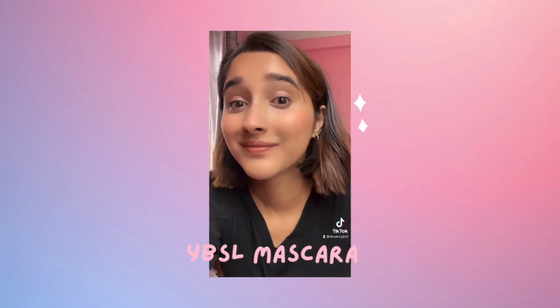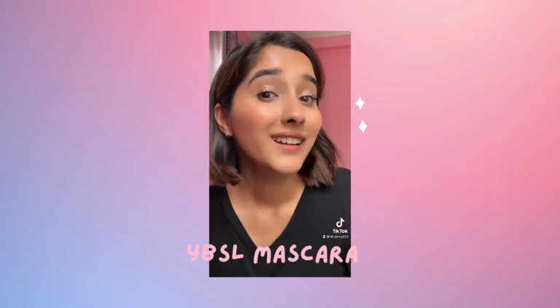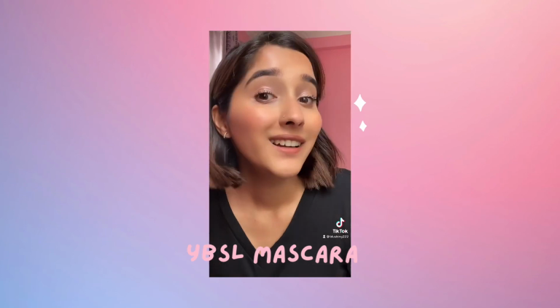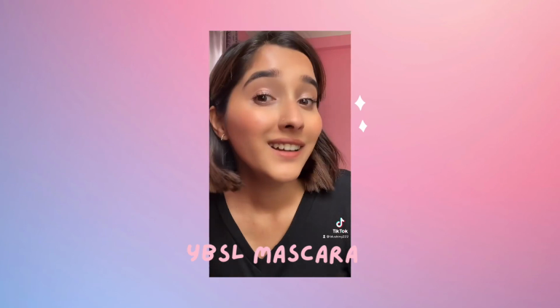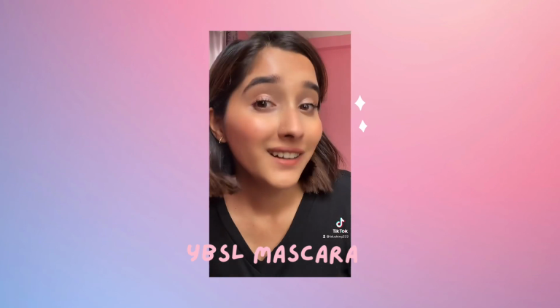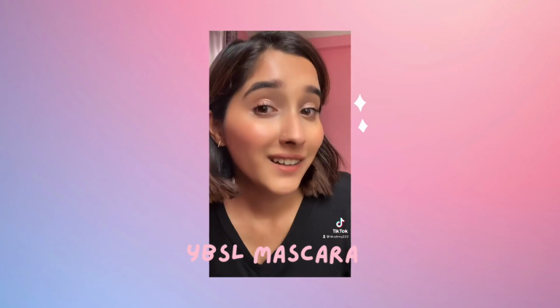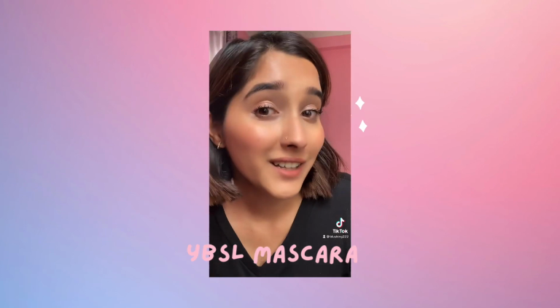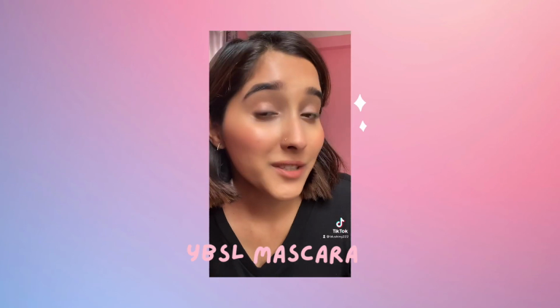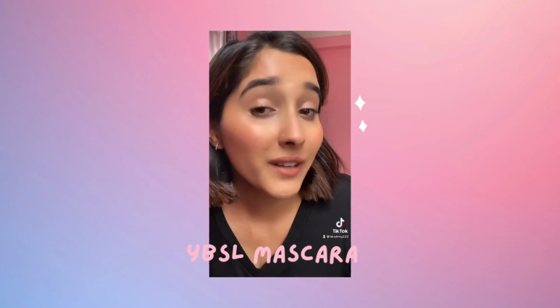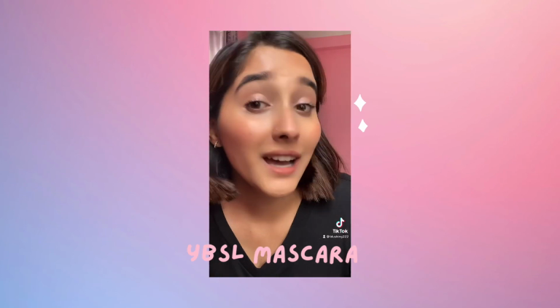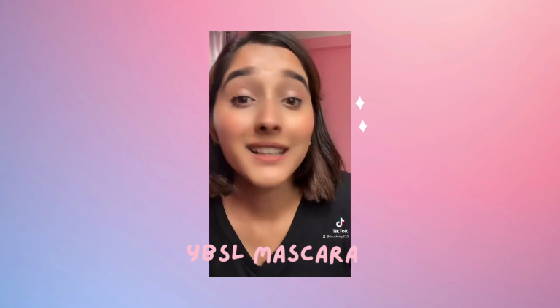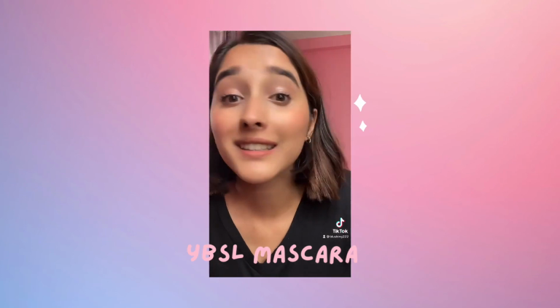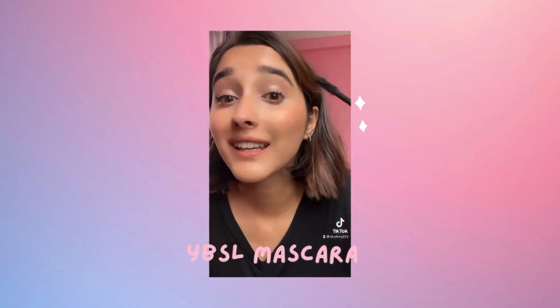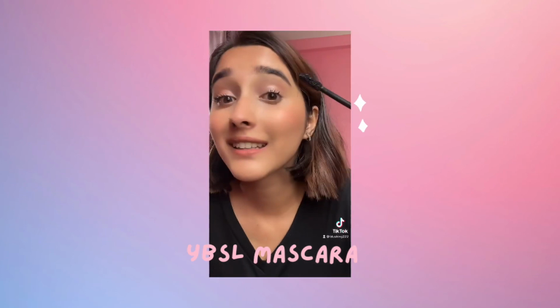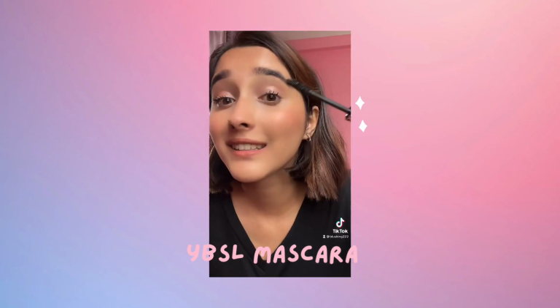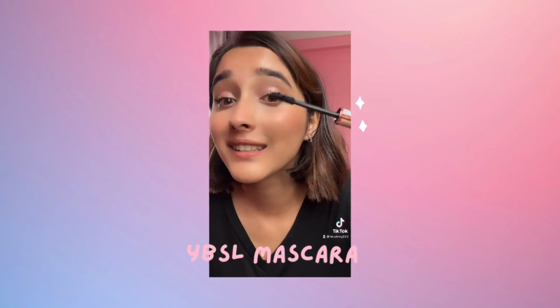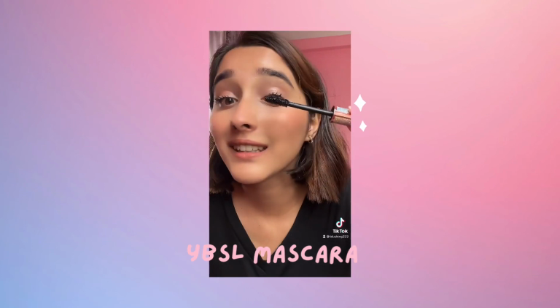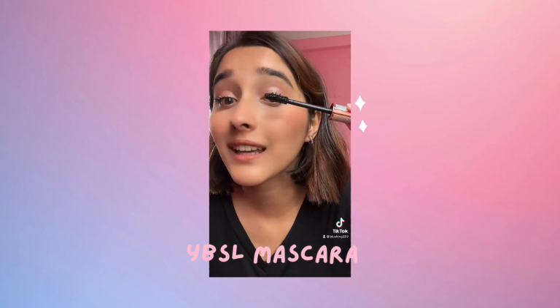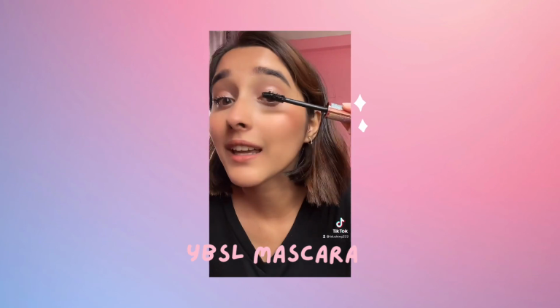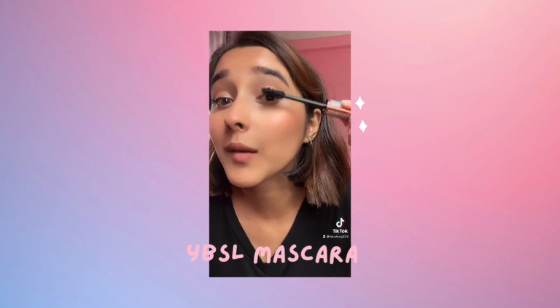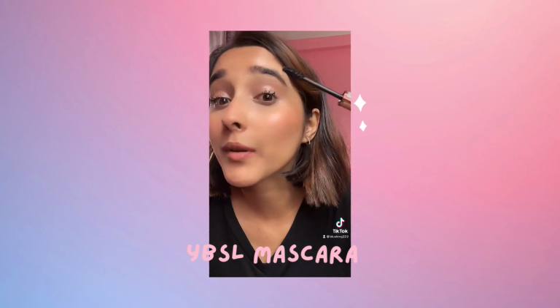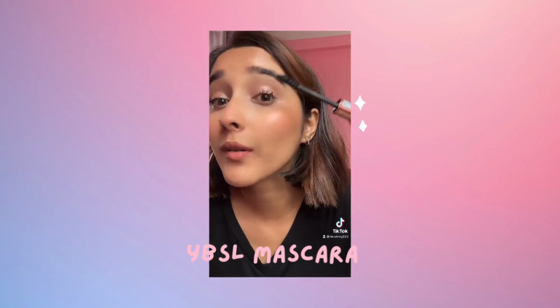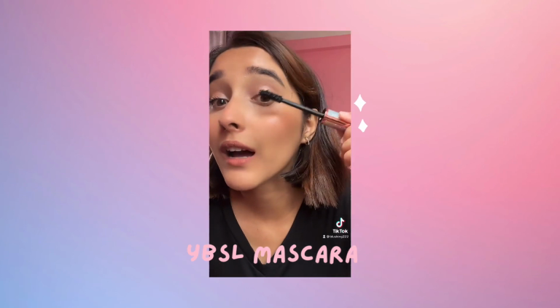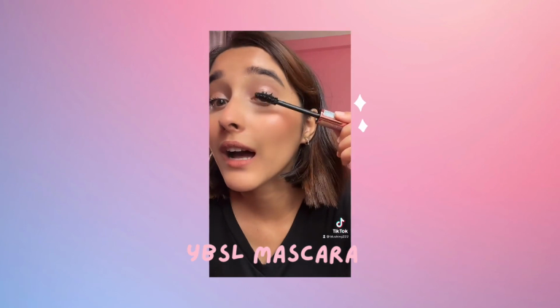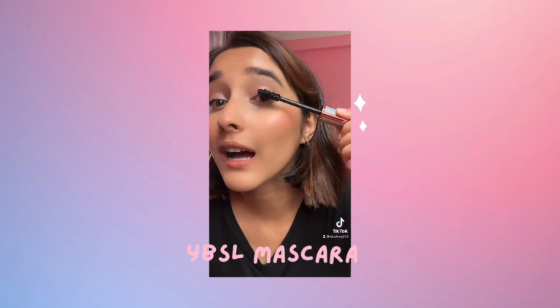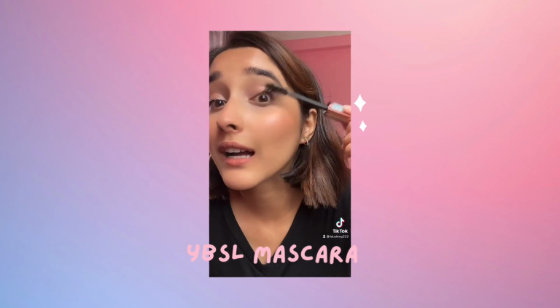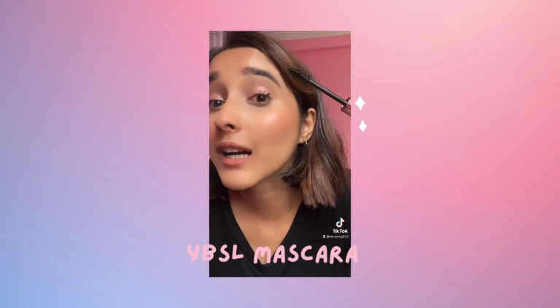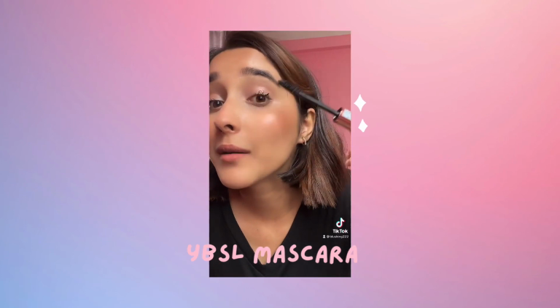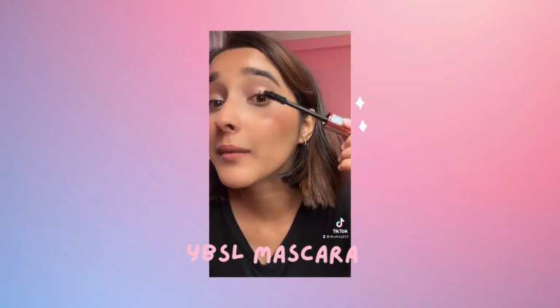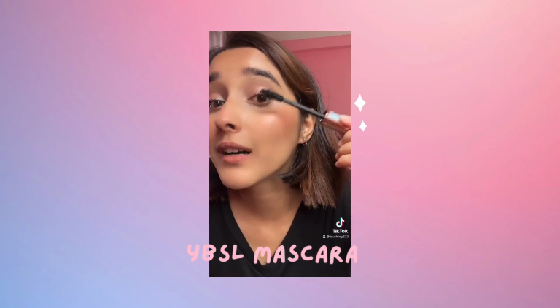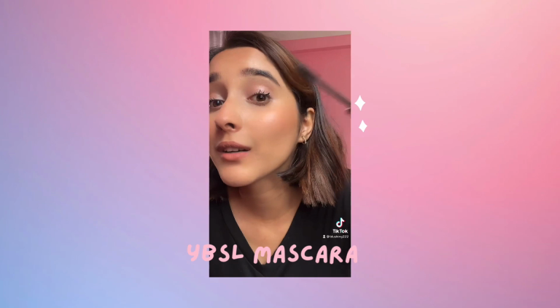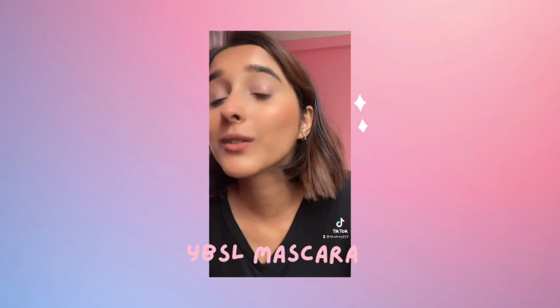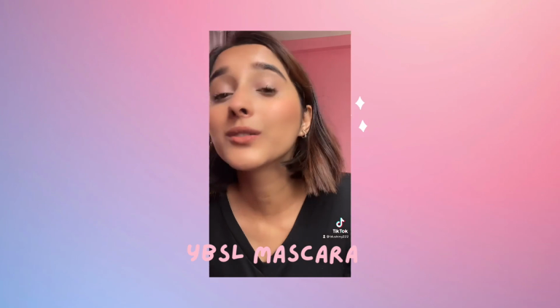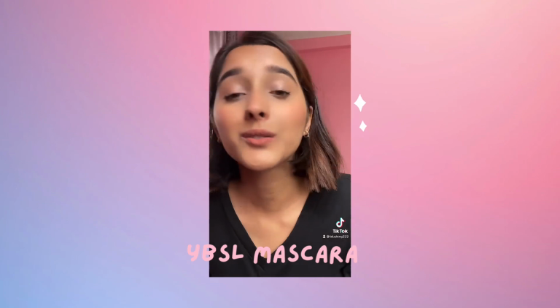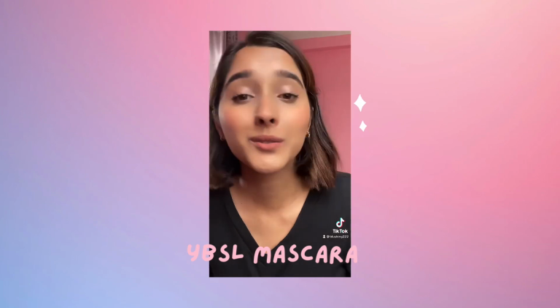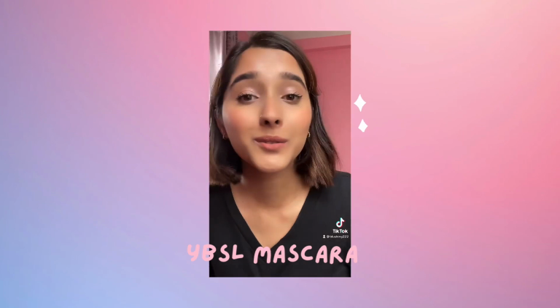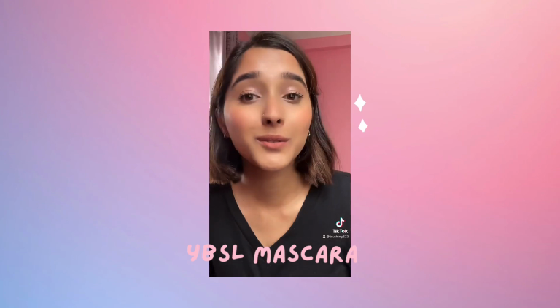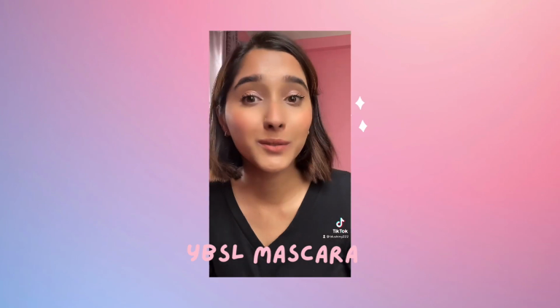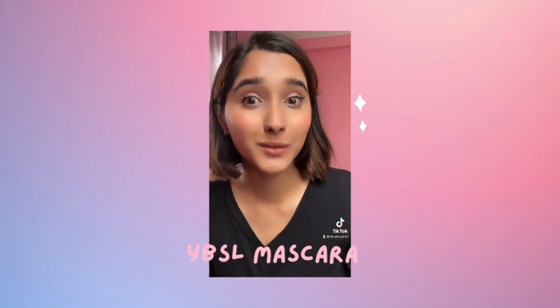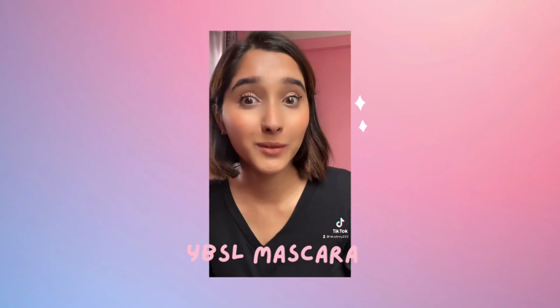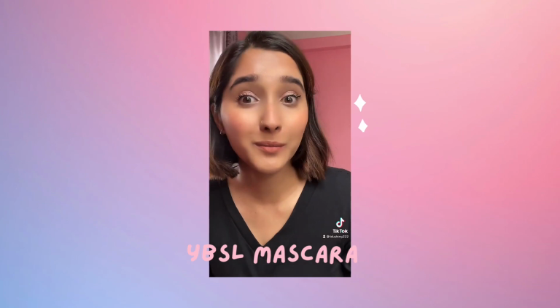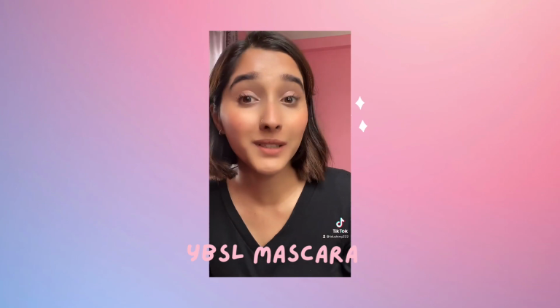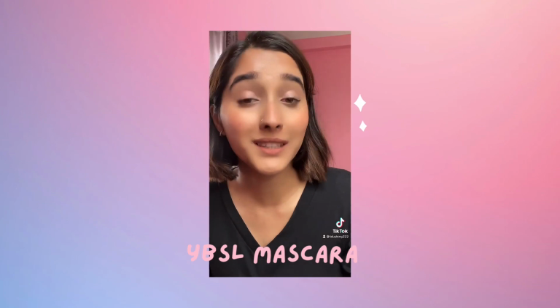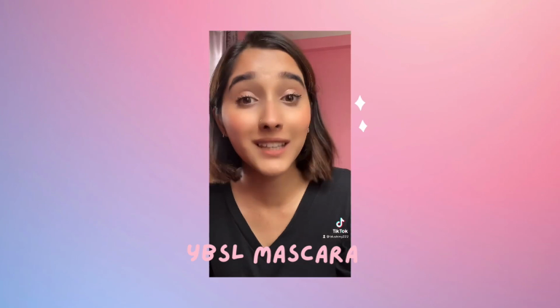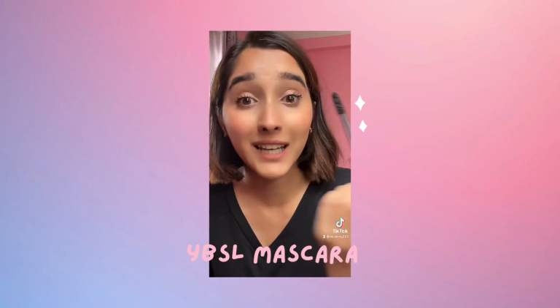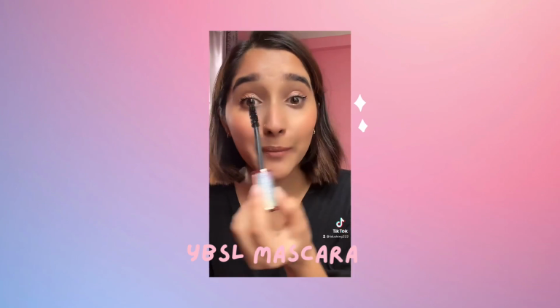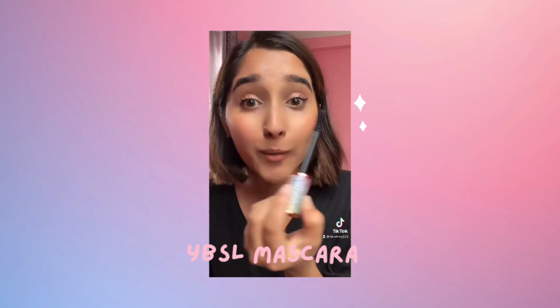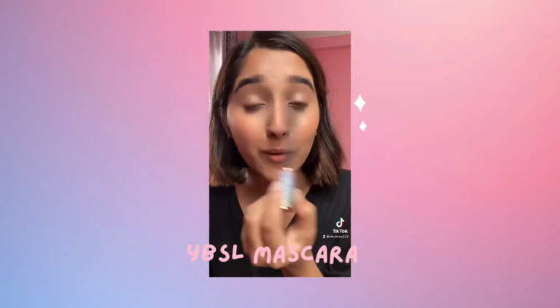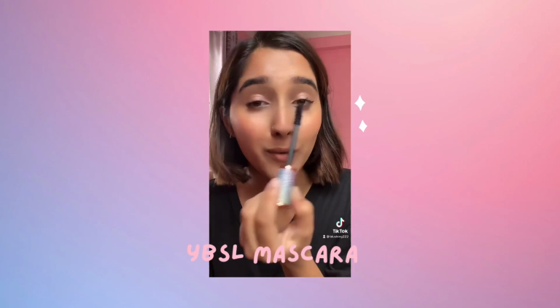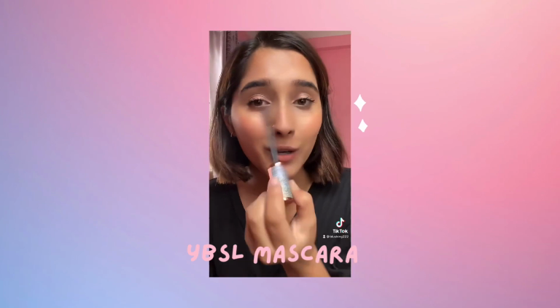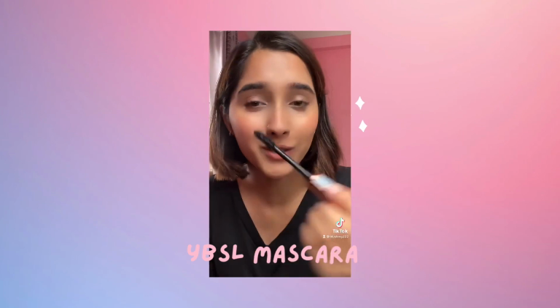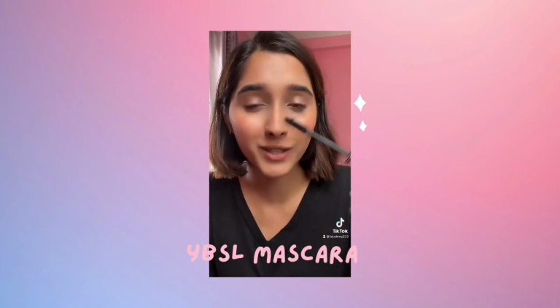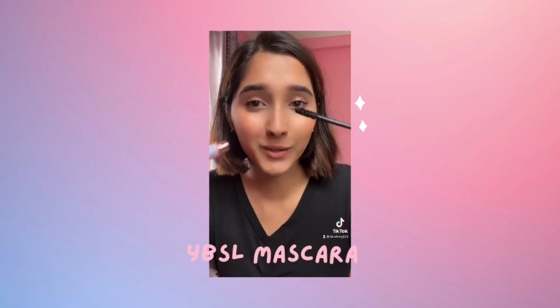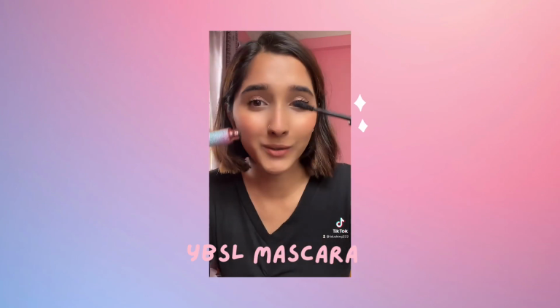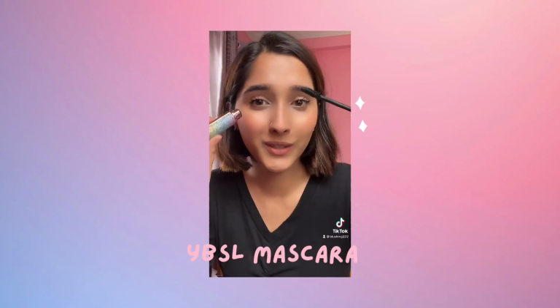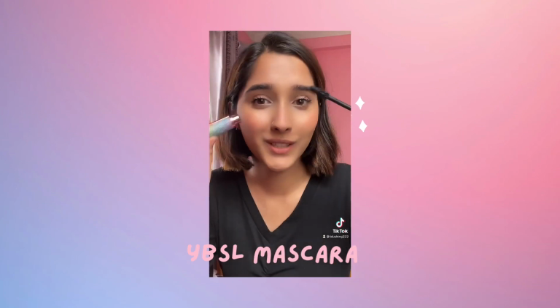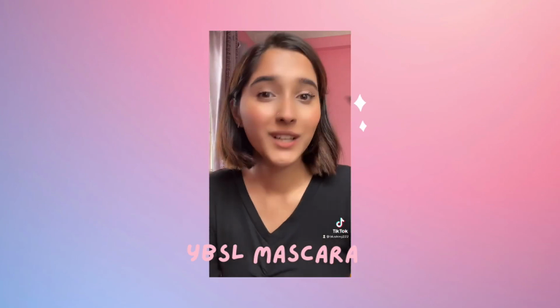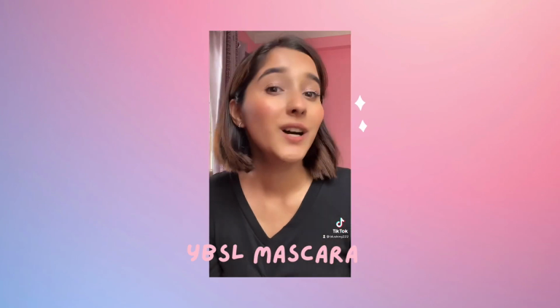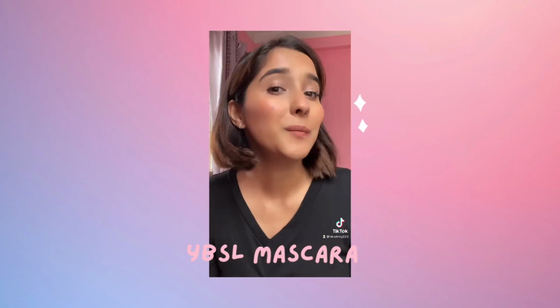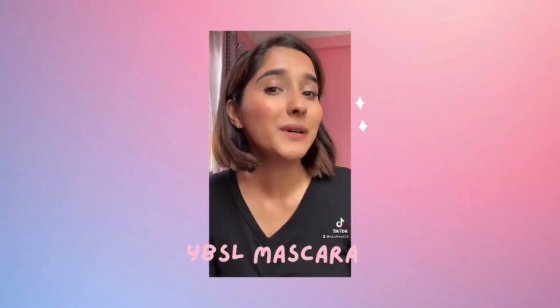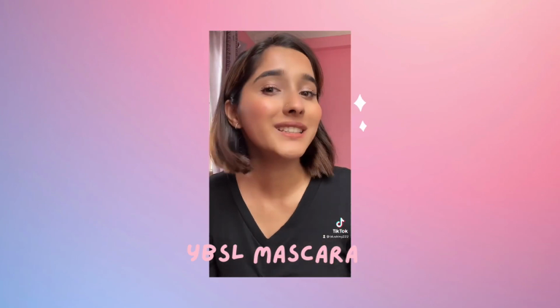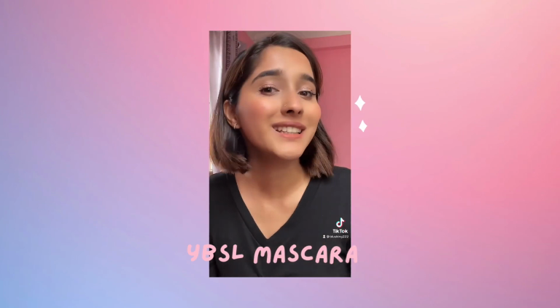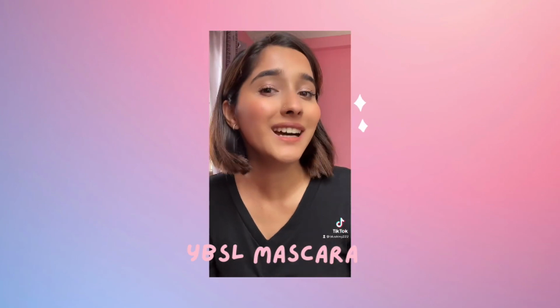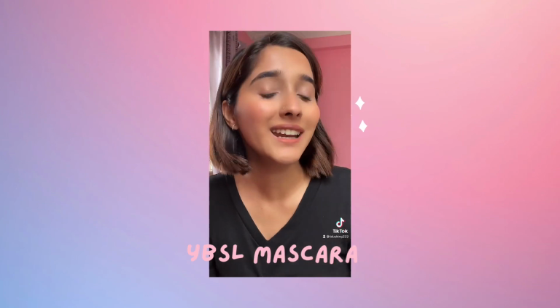As you guys can see, my eyes are very good. It's a big mascara.